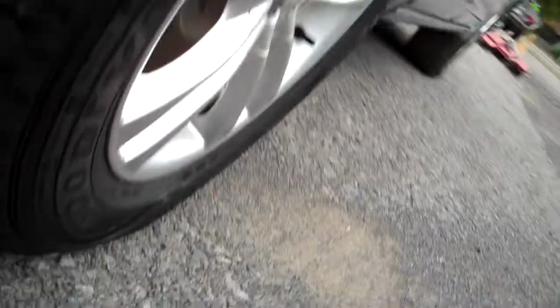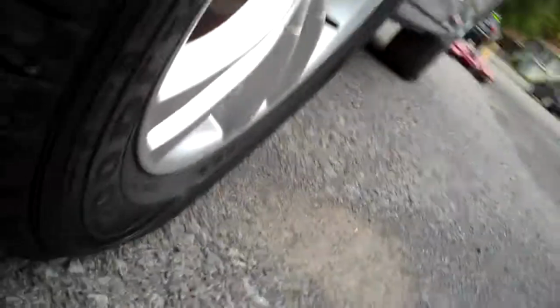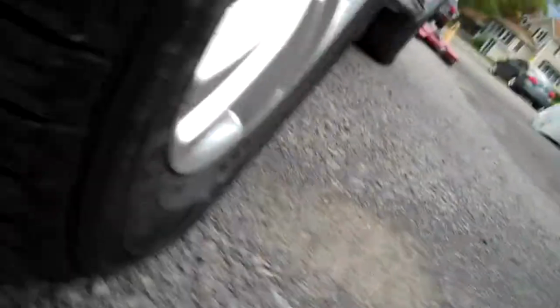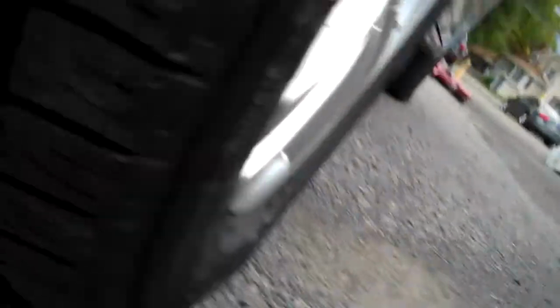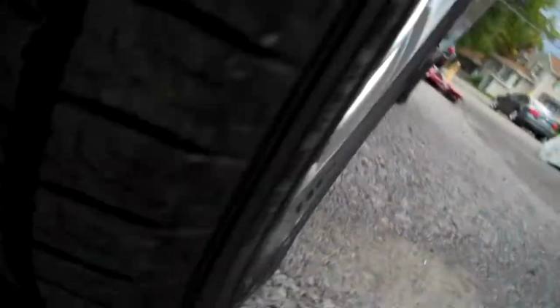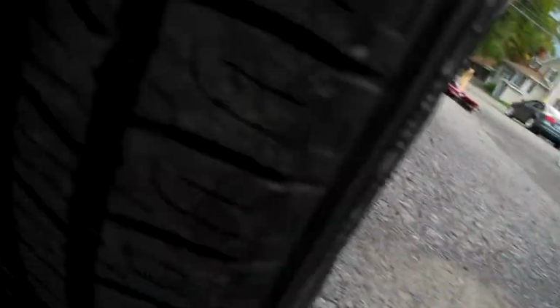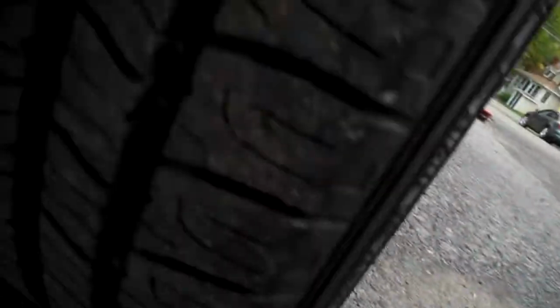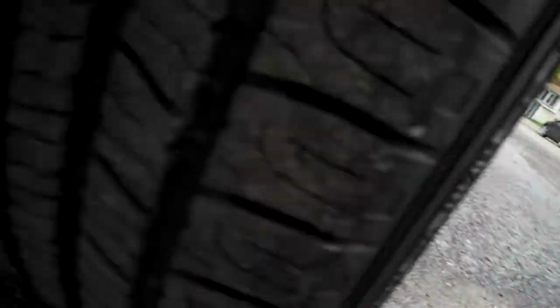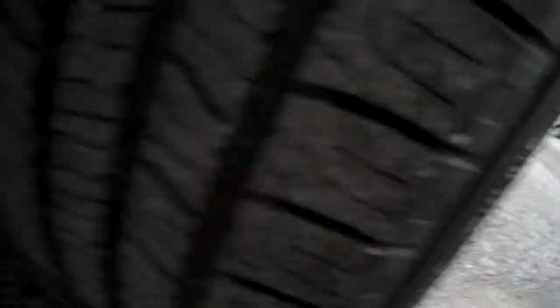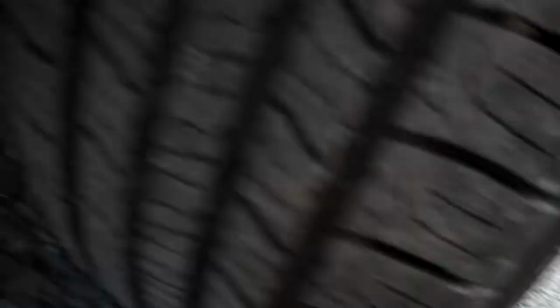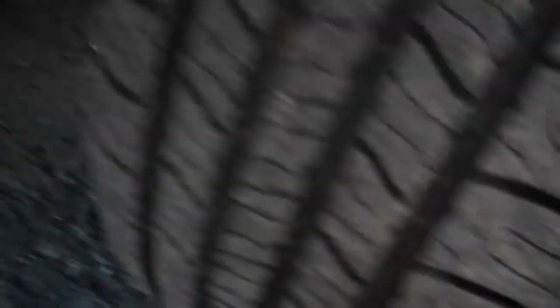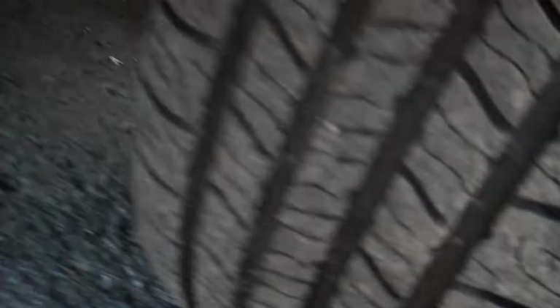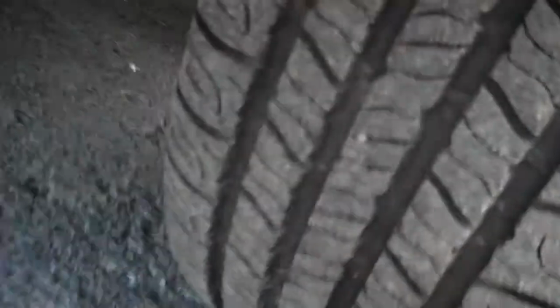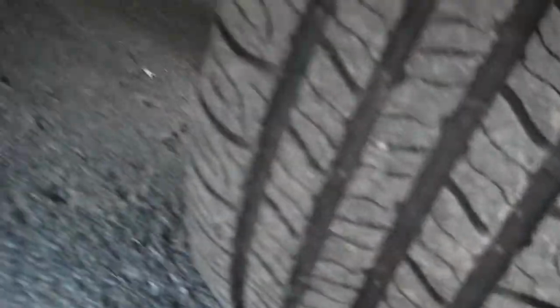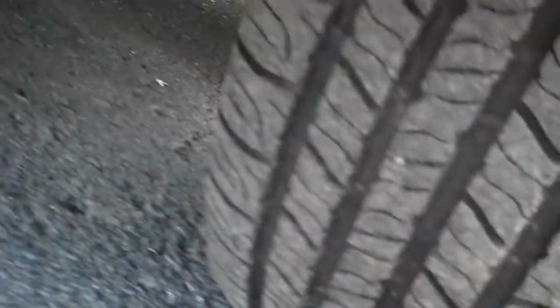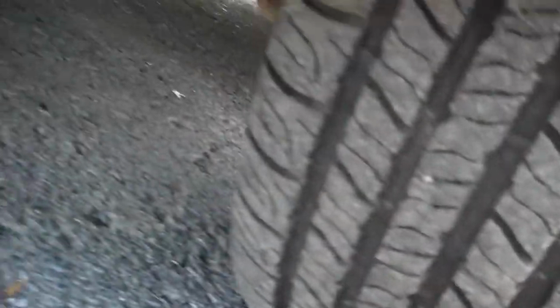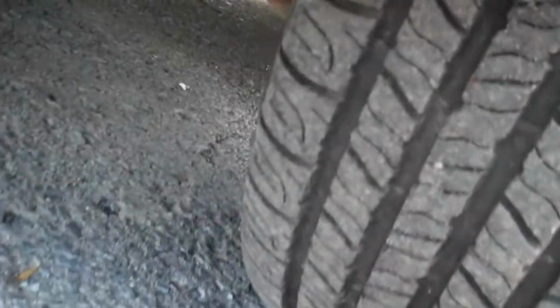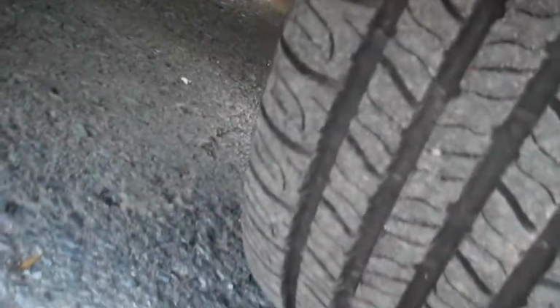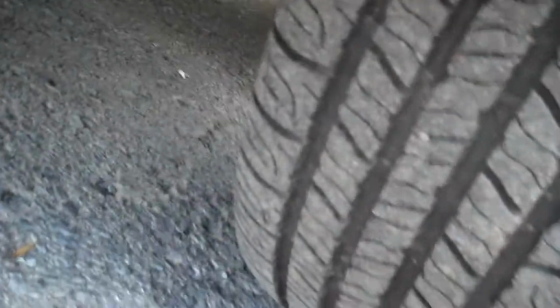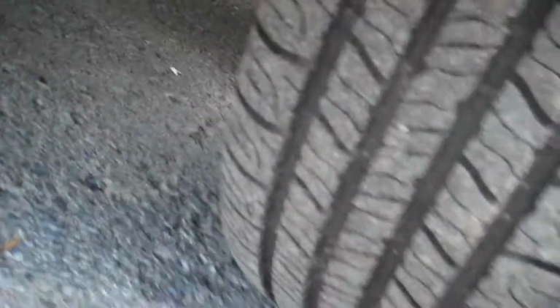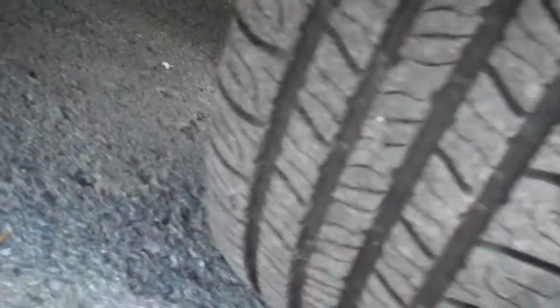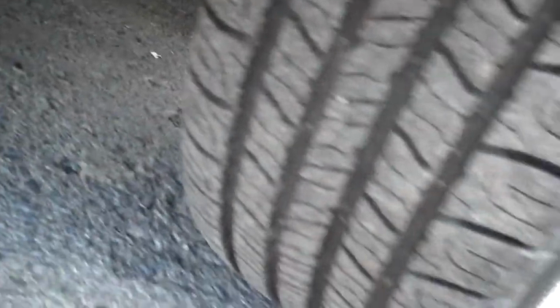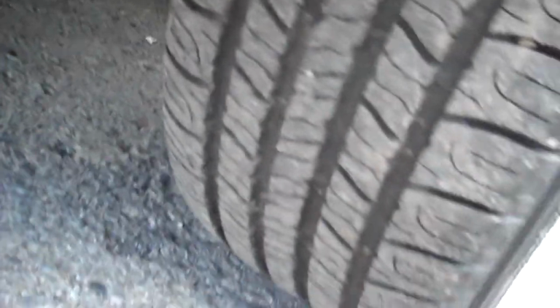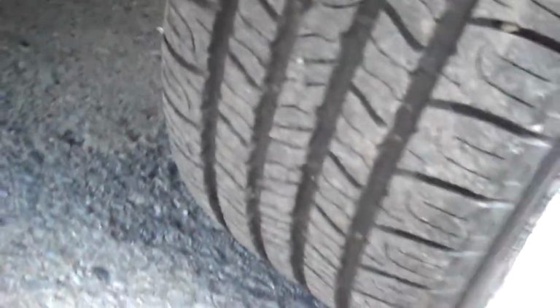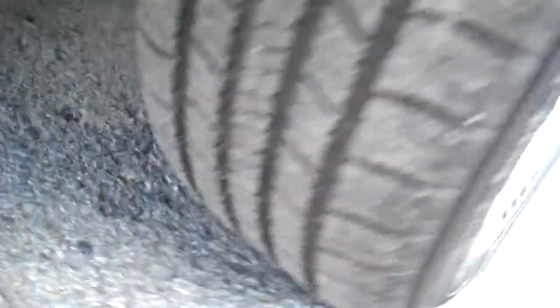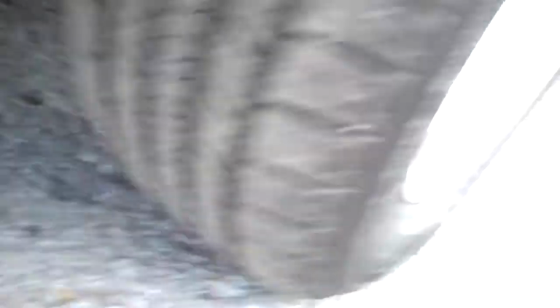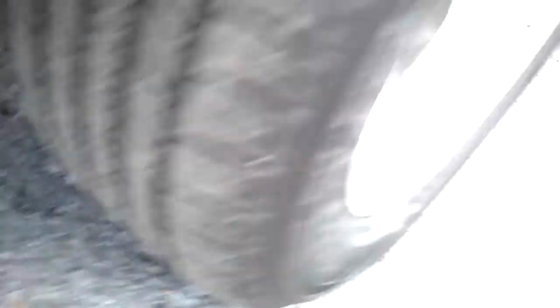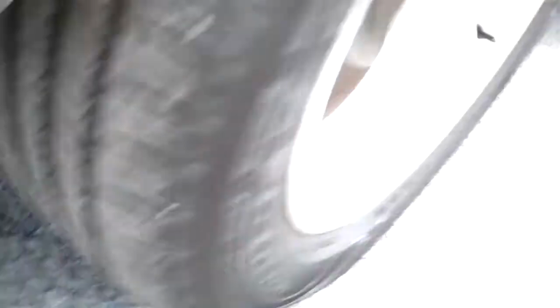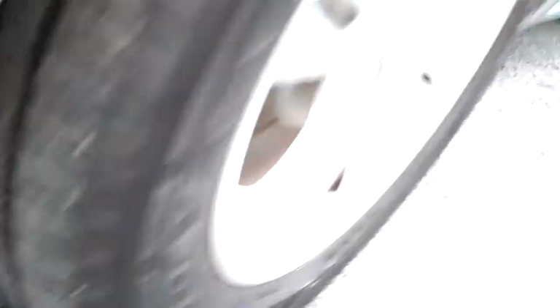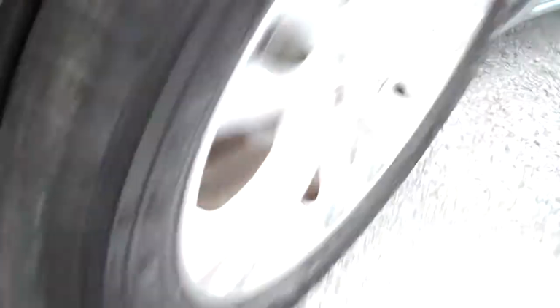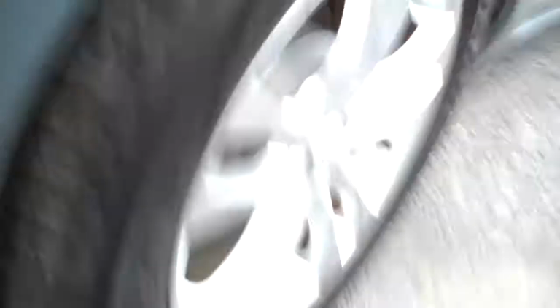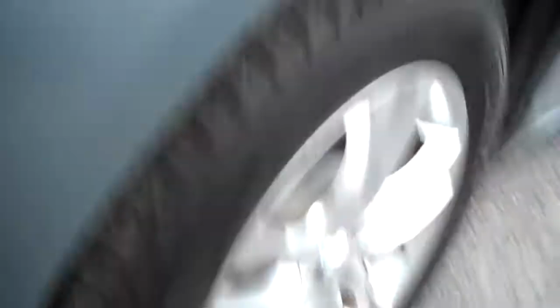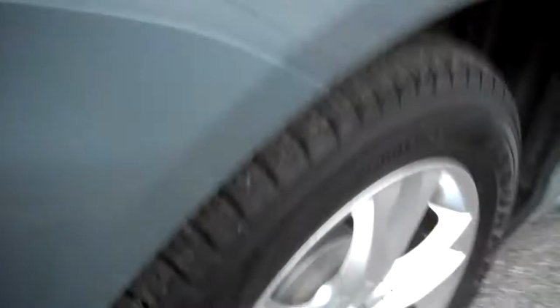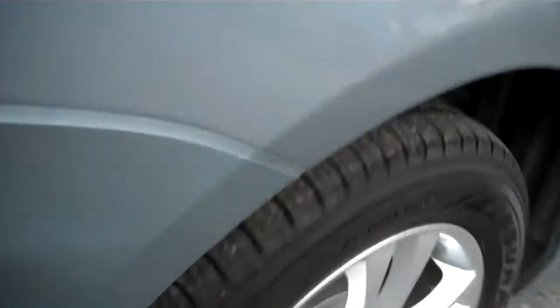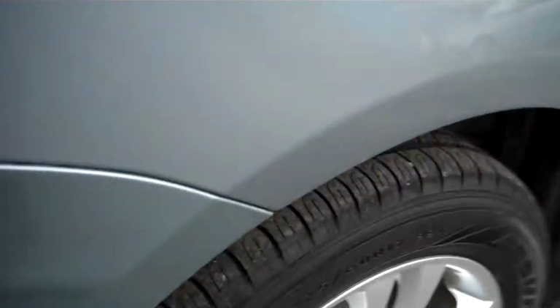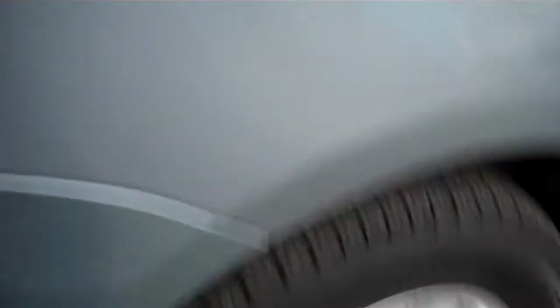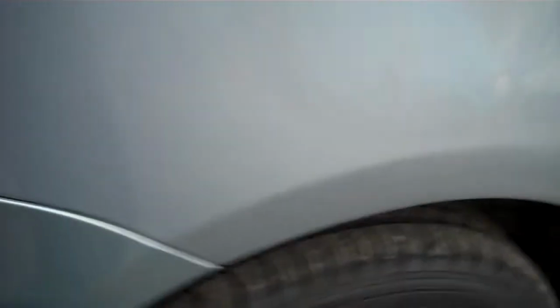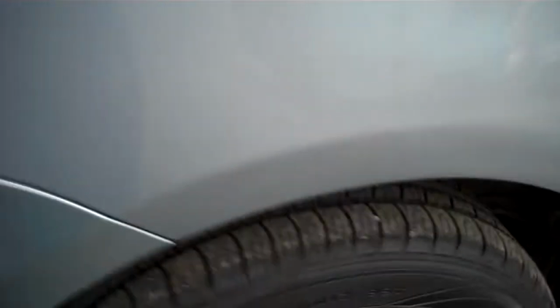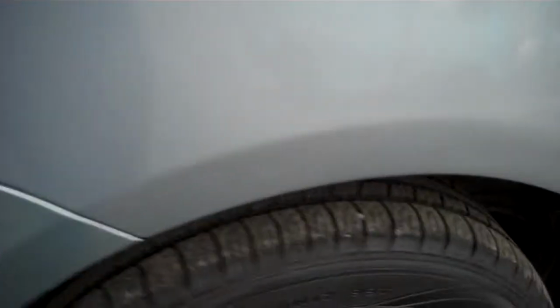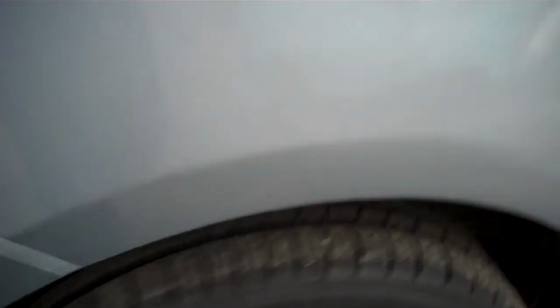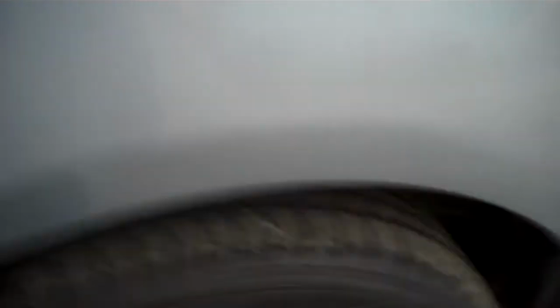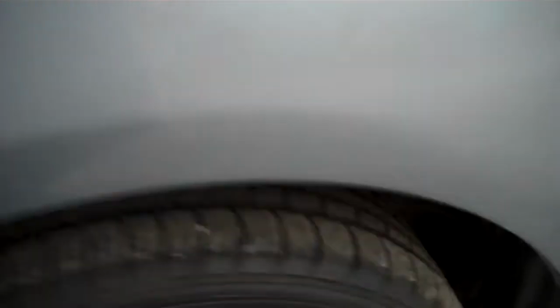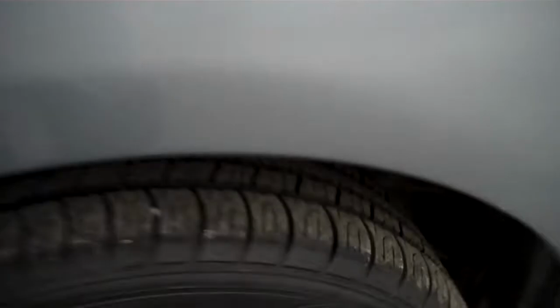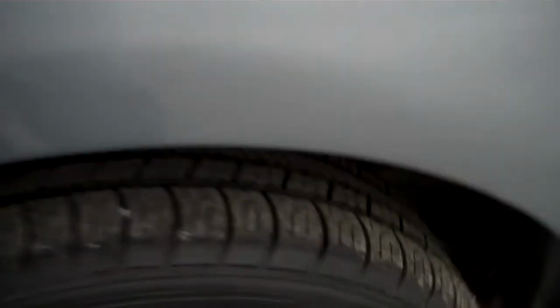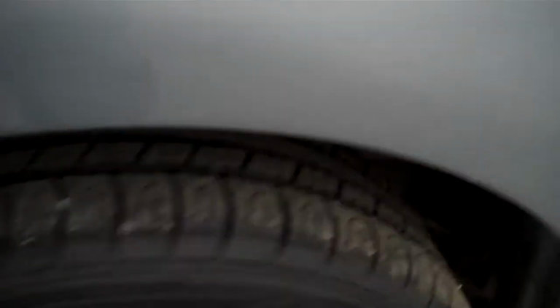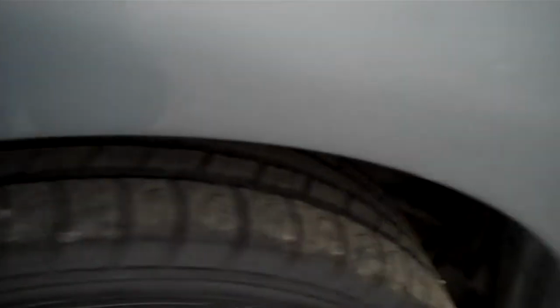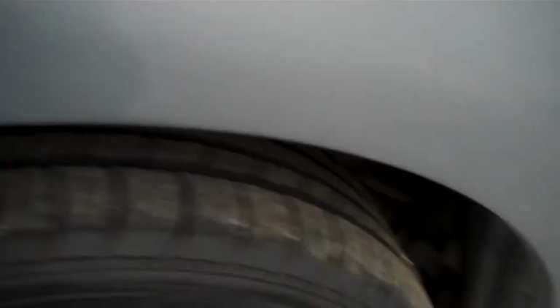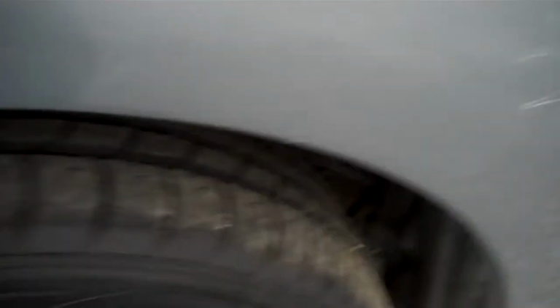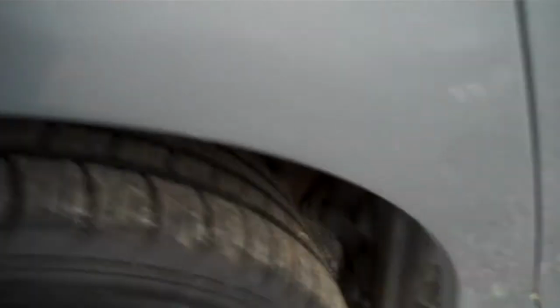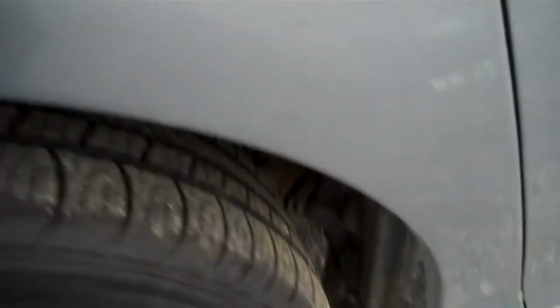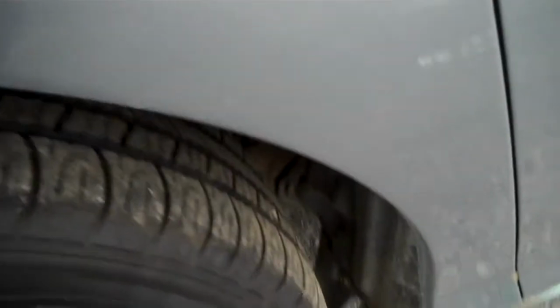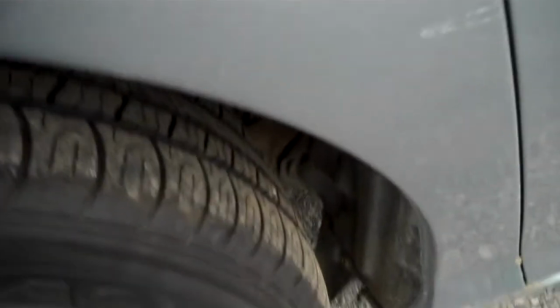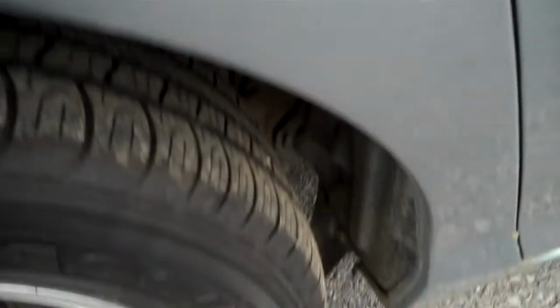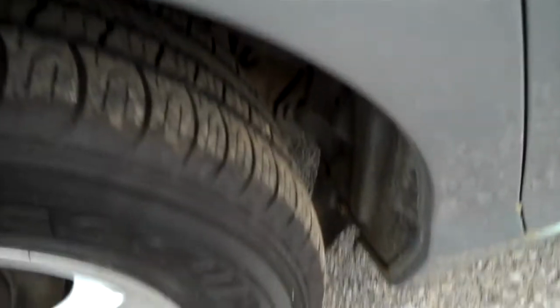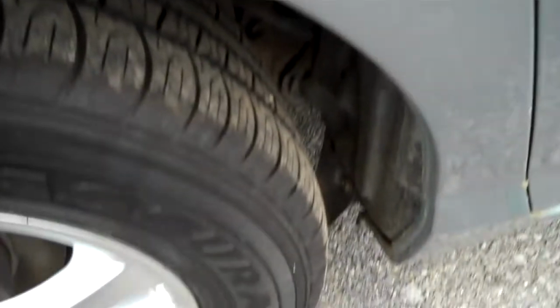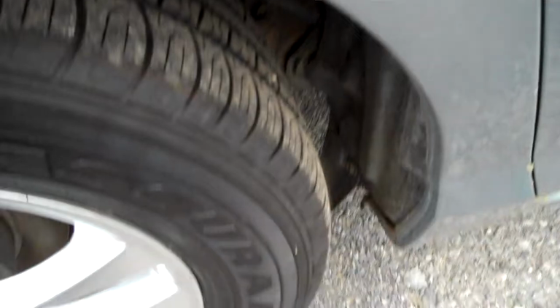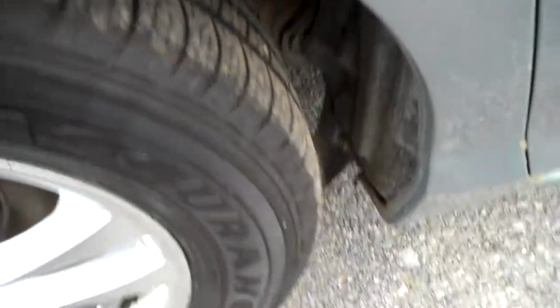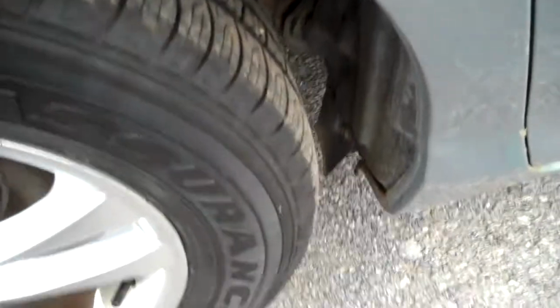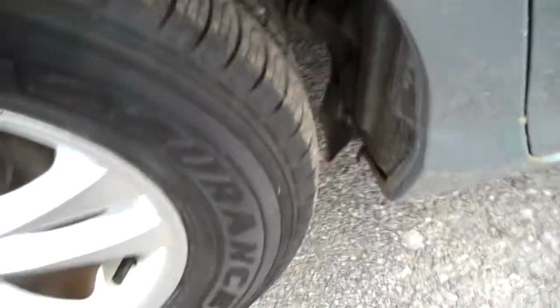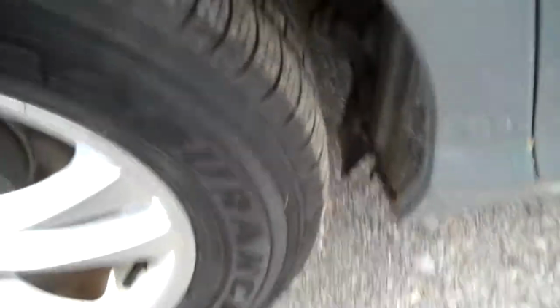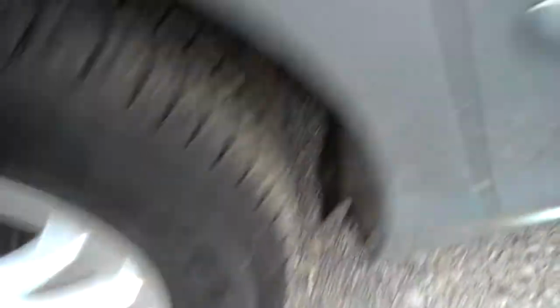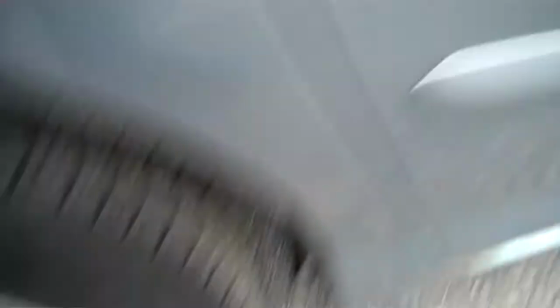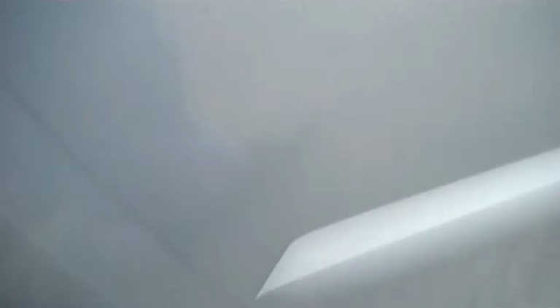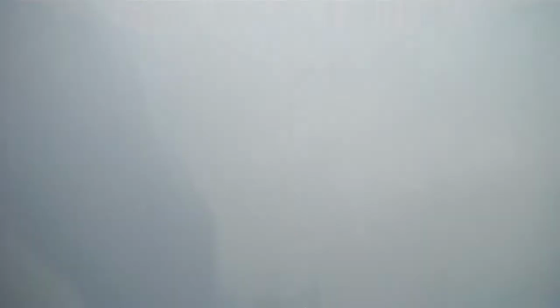The alloy wheels are in great shape — Toyotas typically corrode, so these look really nice. And look at those beautiful Goodyear Assurance radials all the way around. Magnificent.